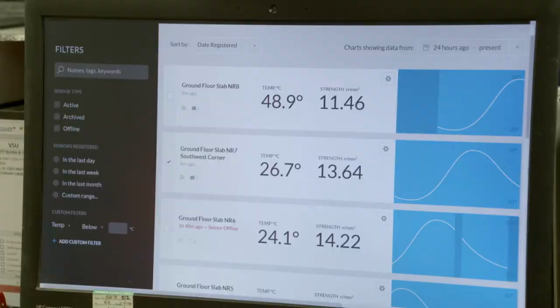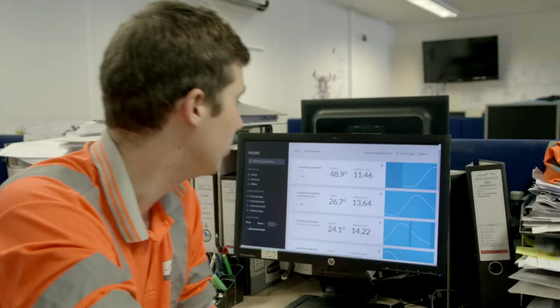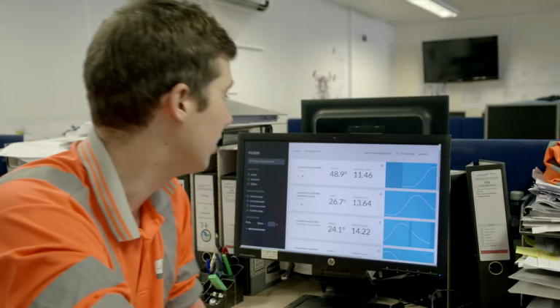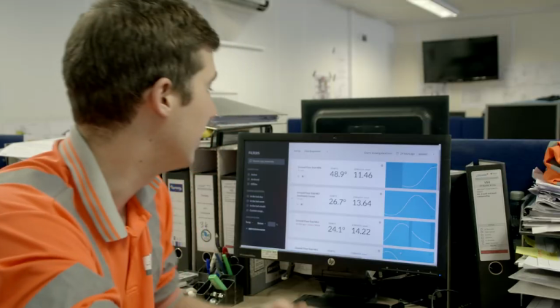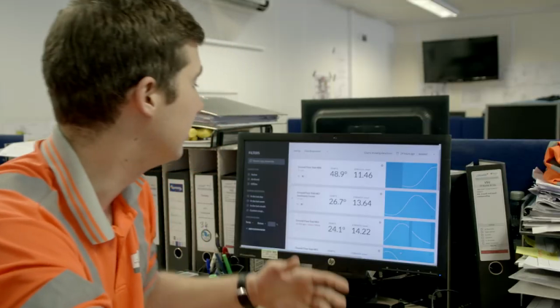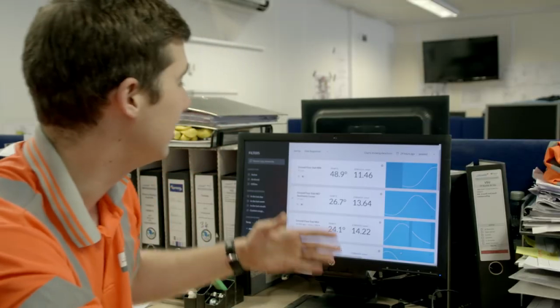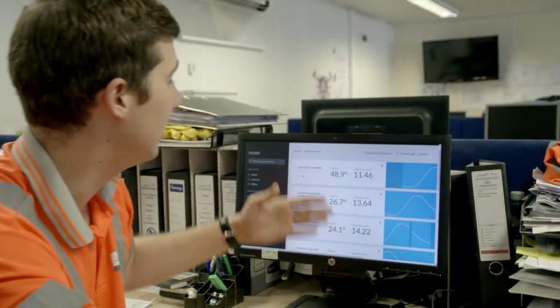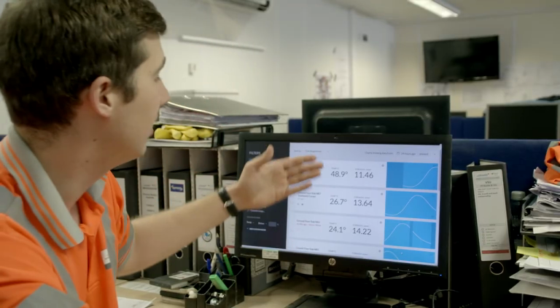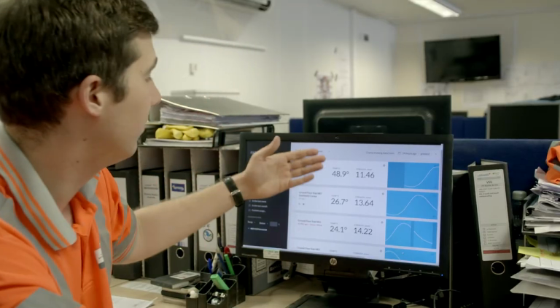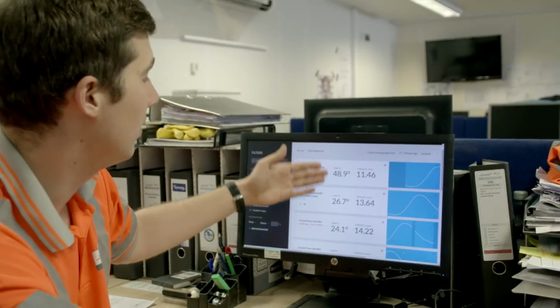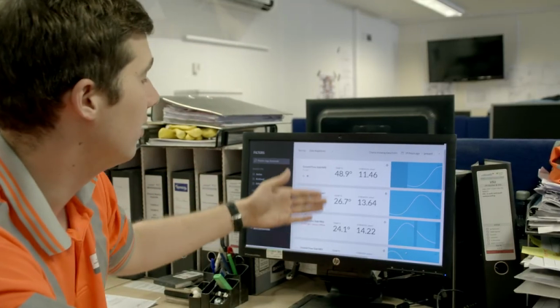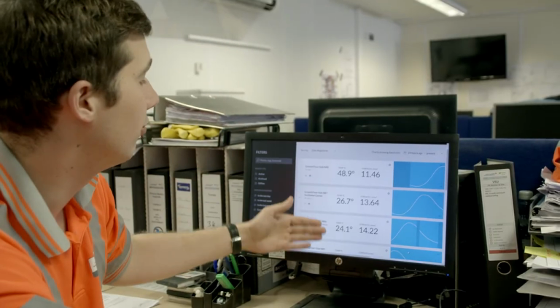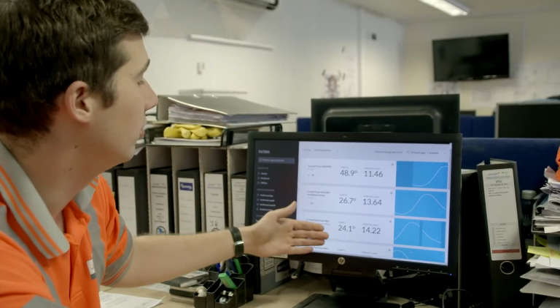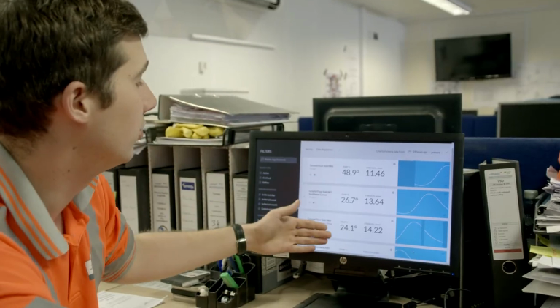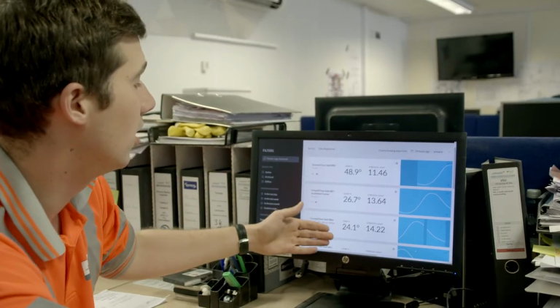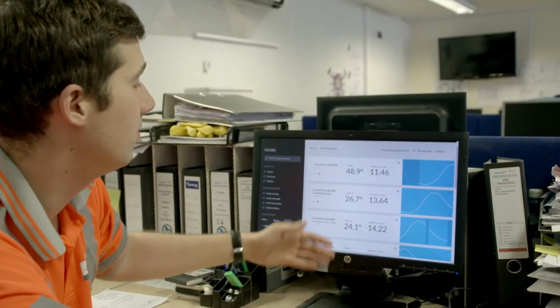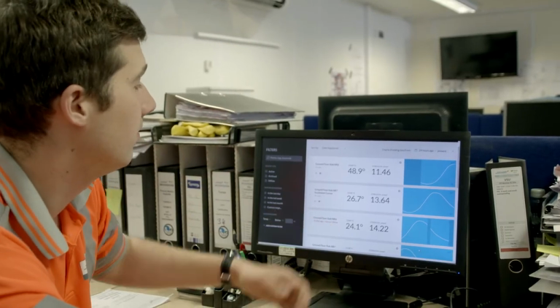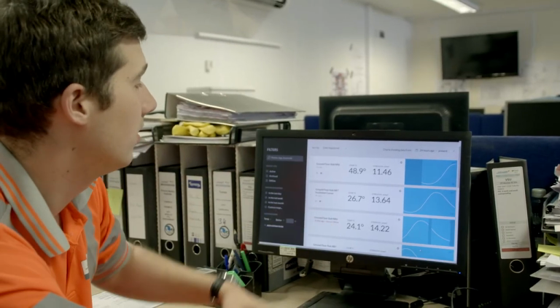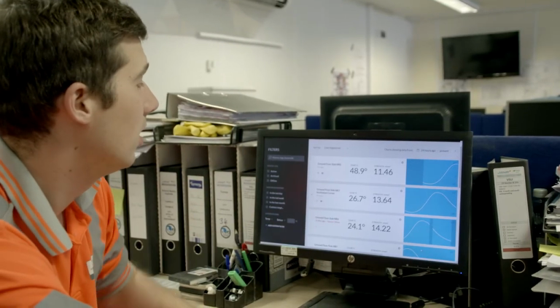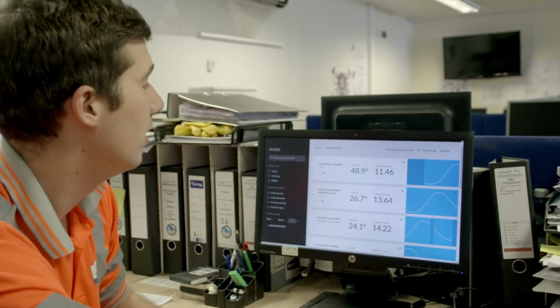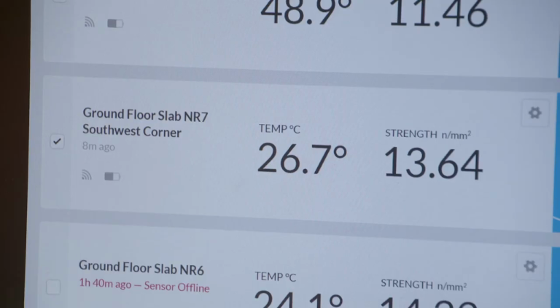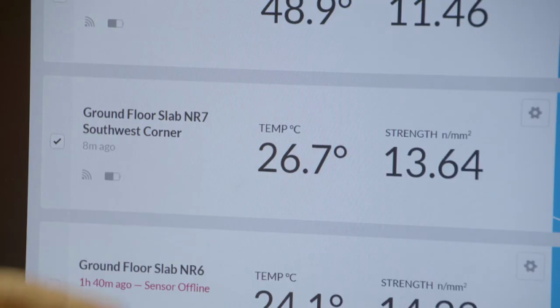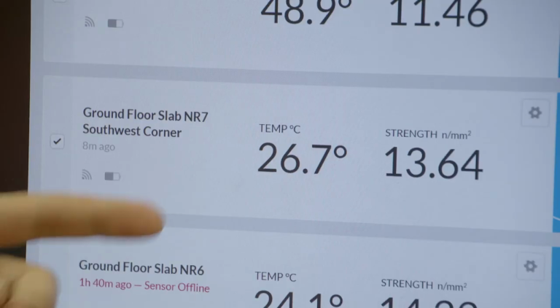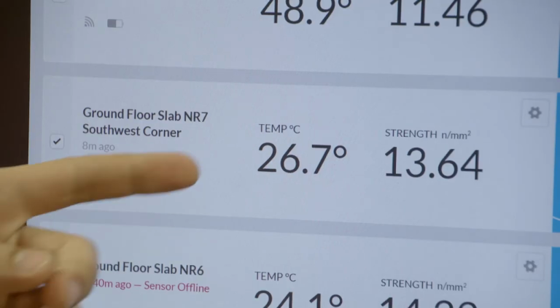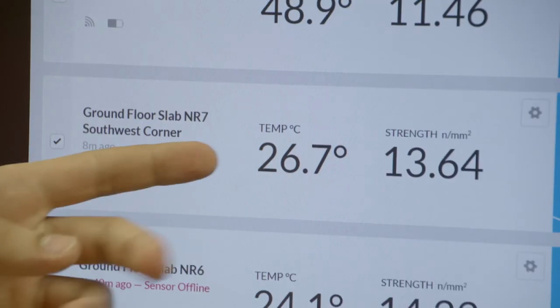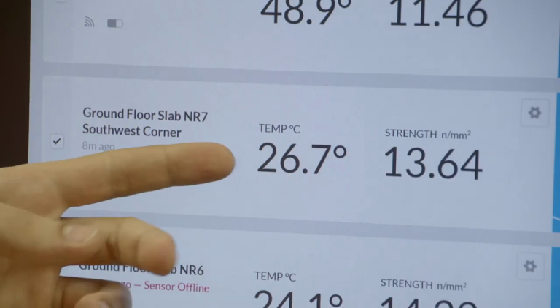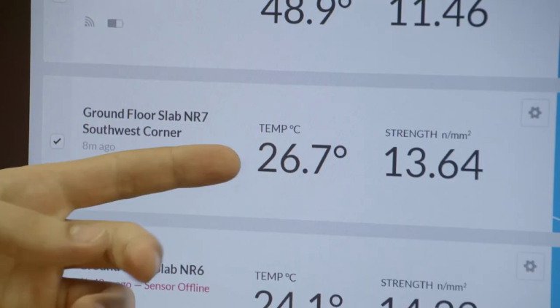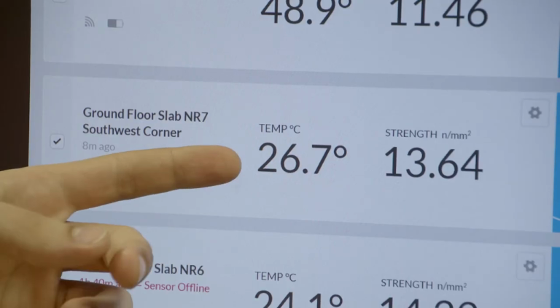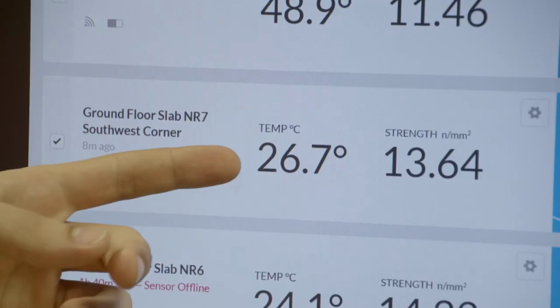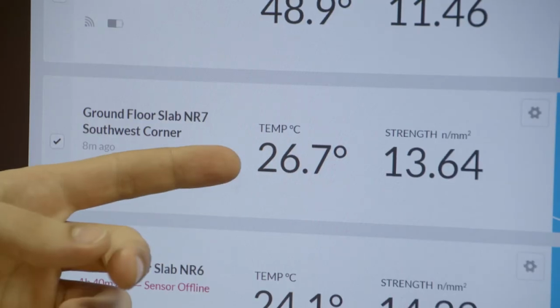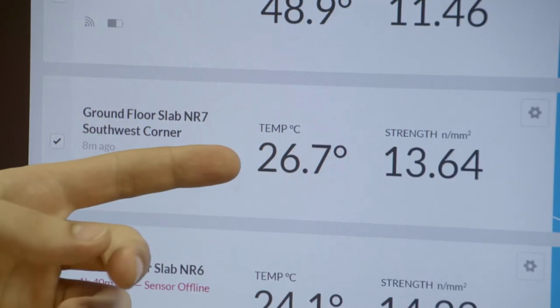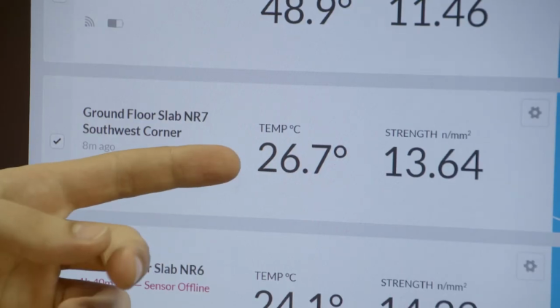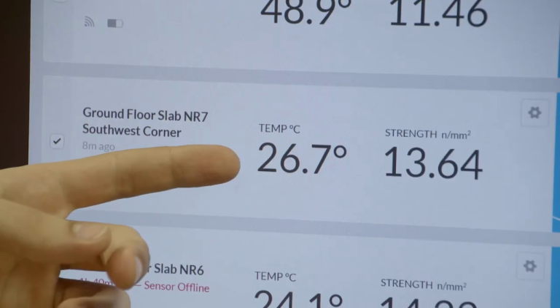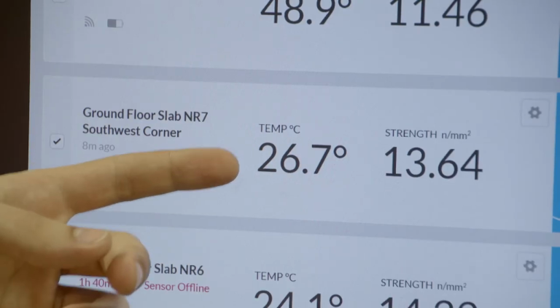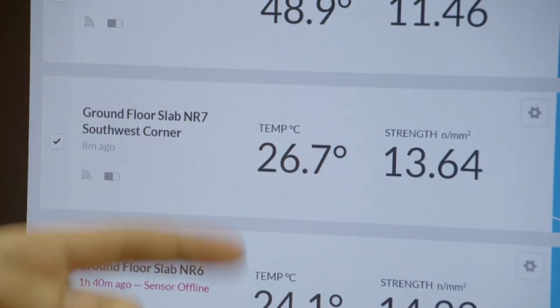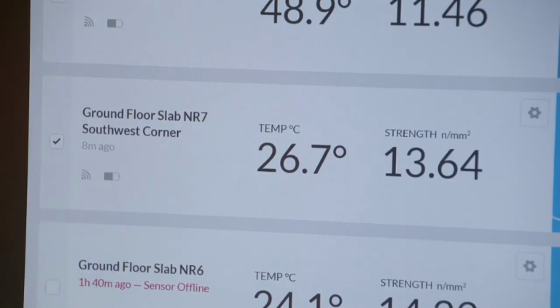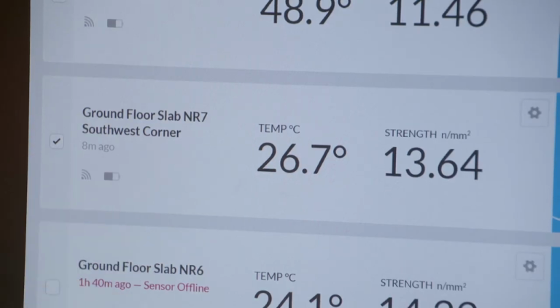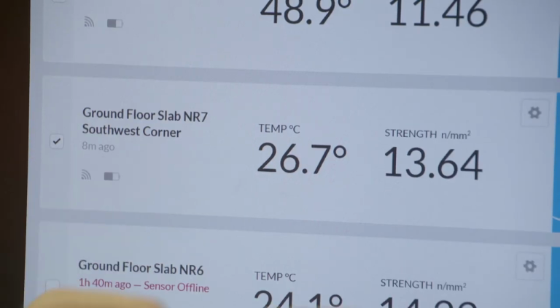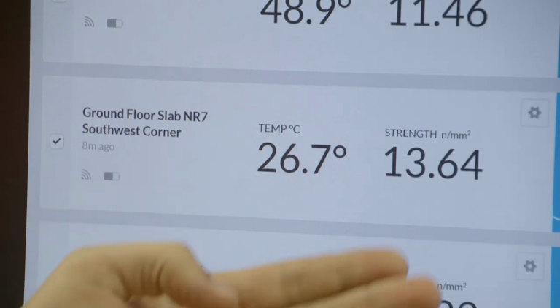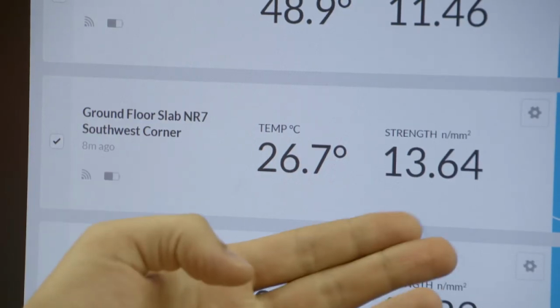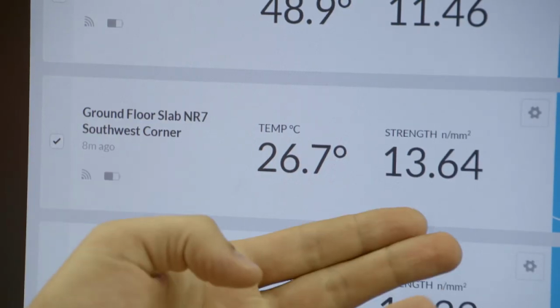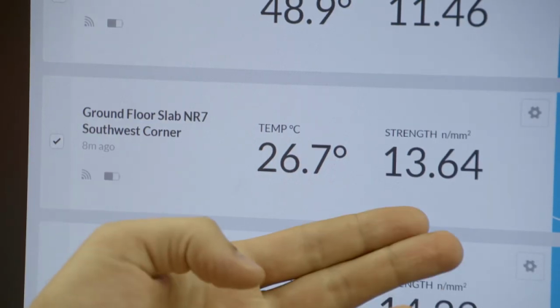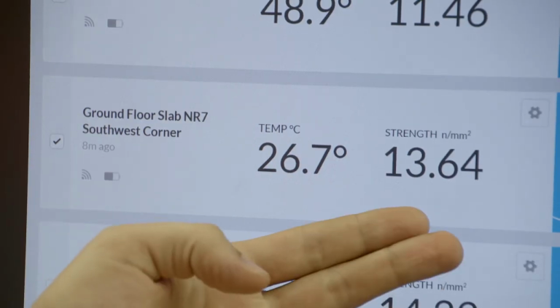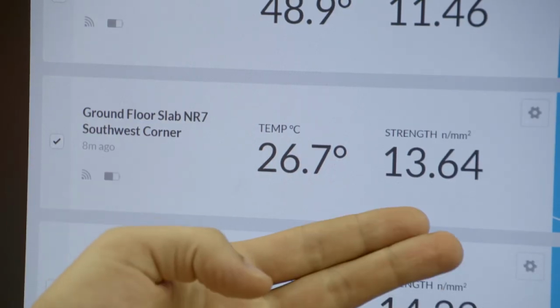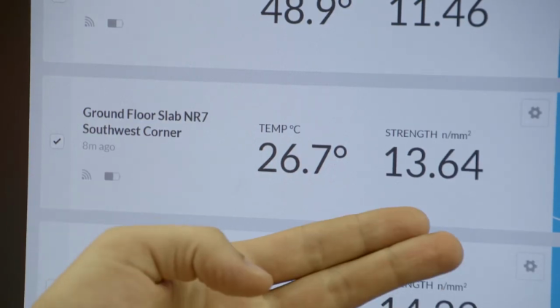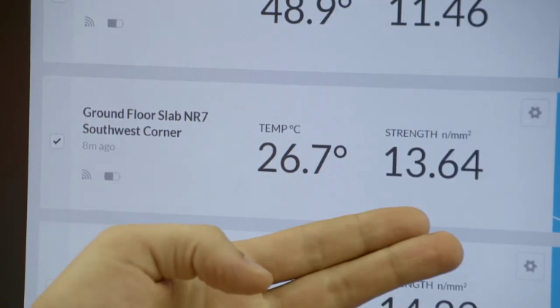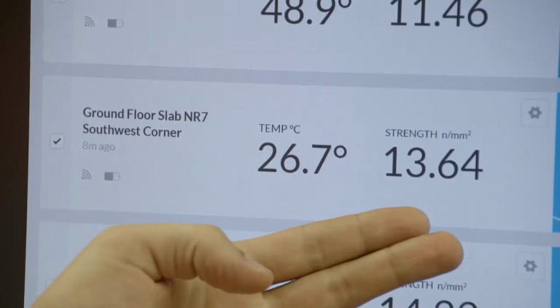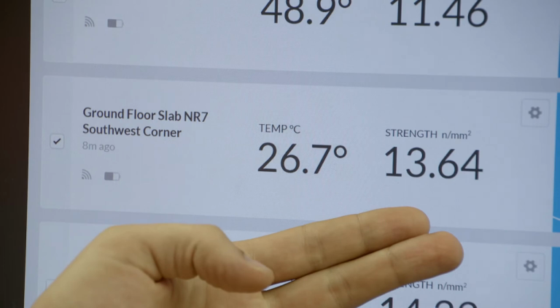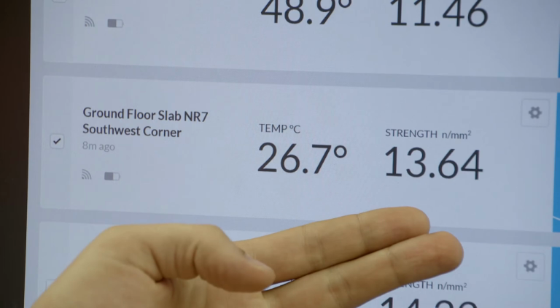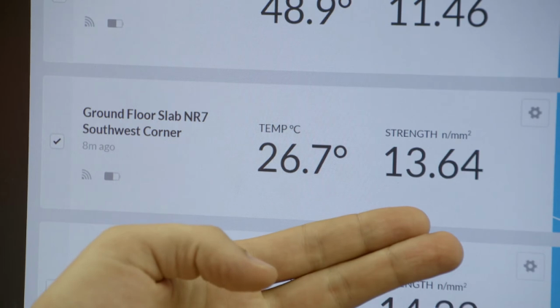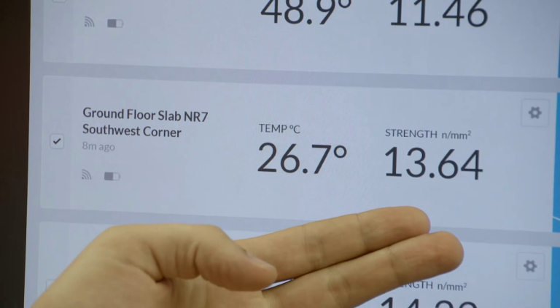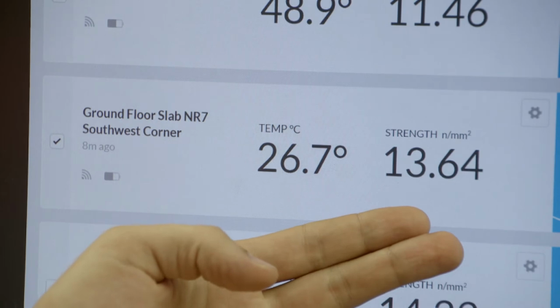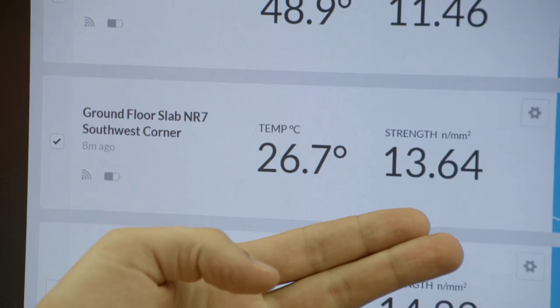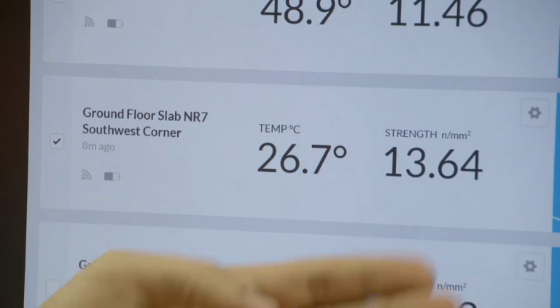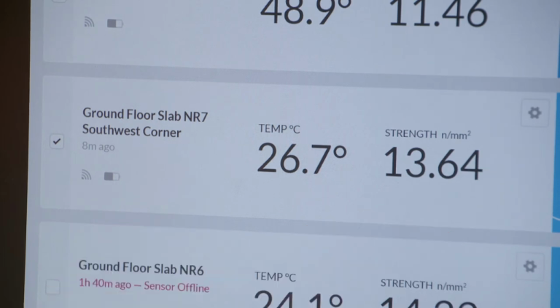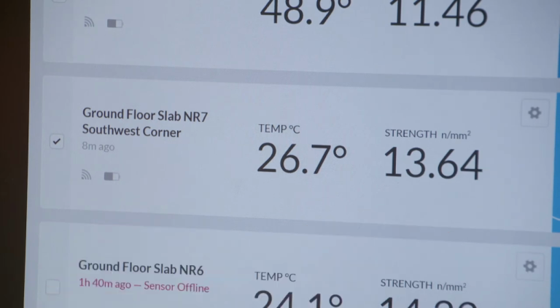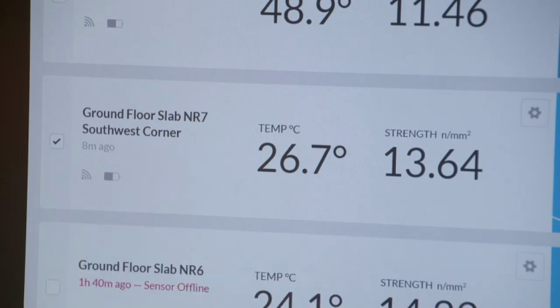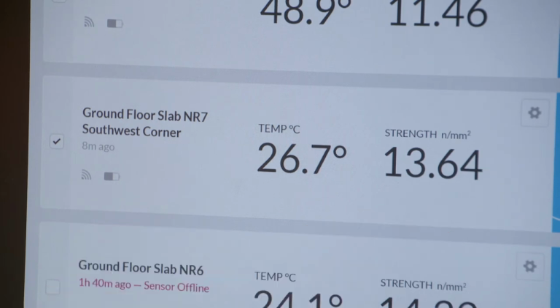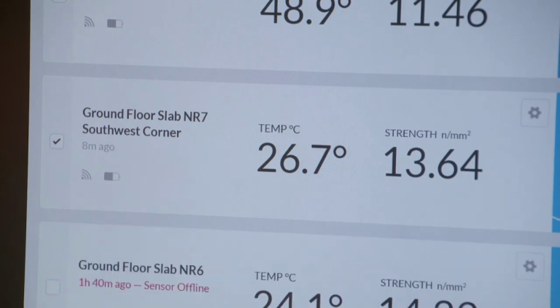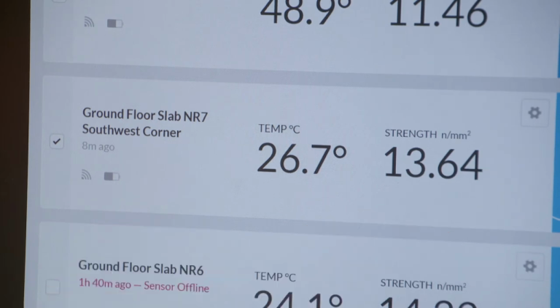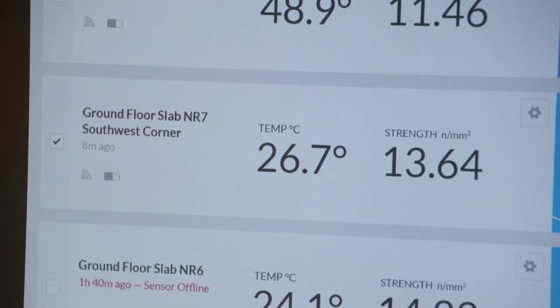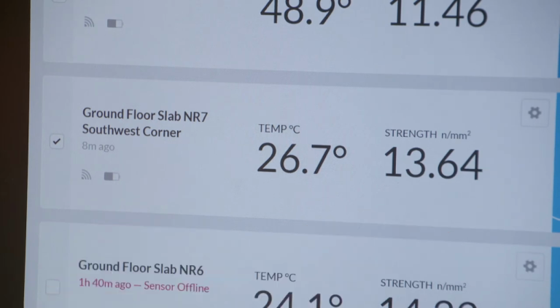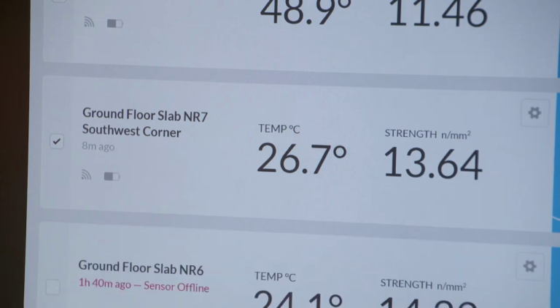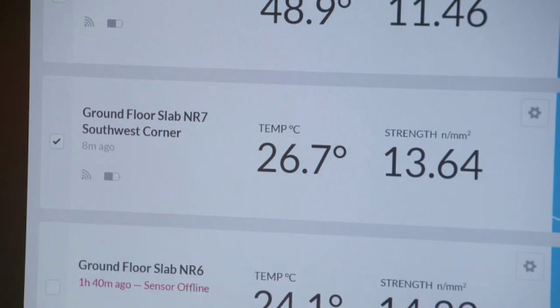You can then see it in real time — temperatures being recorded along with the strengths of our various concretes.